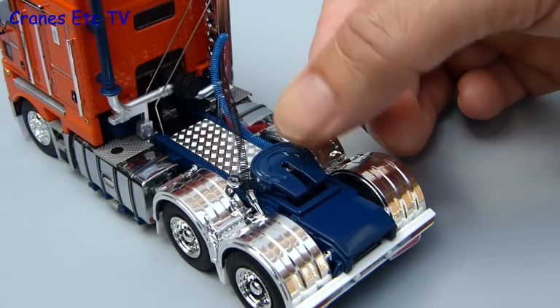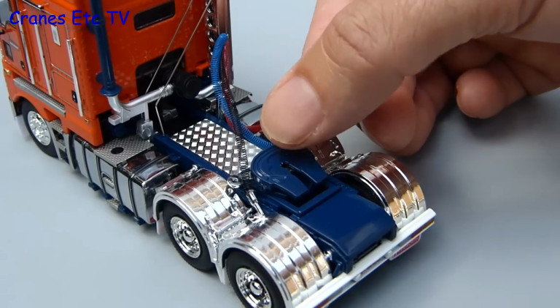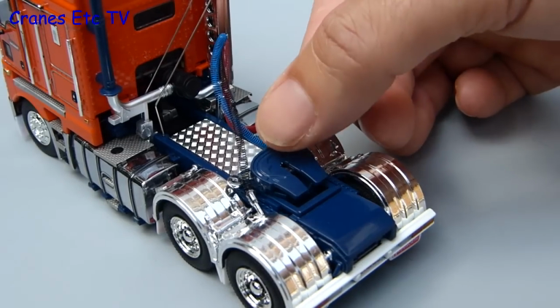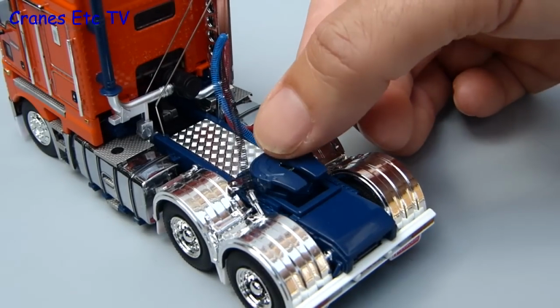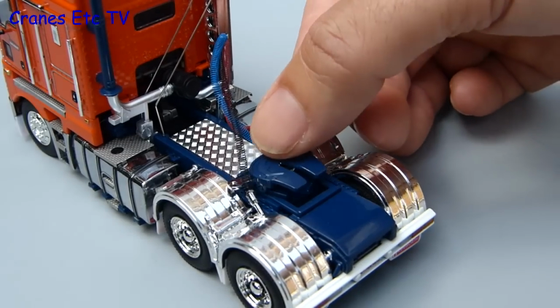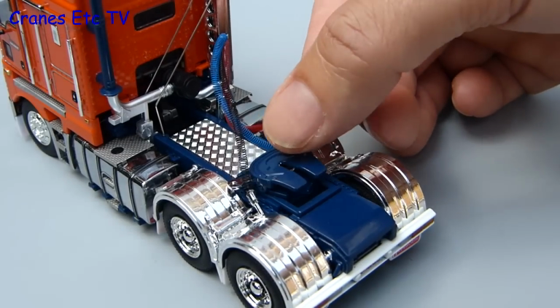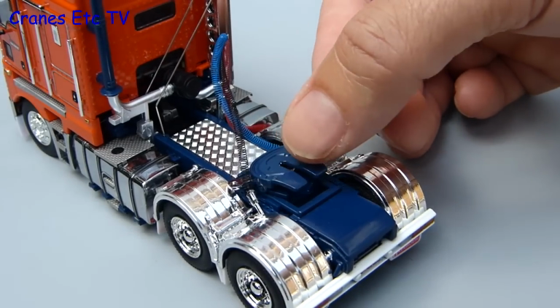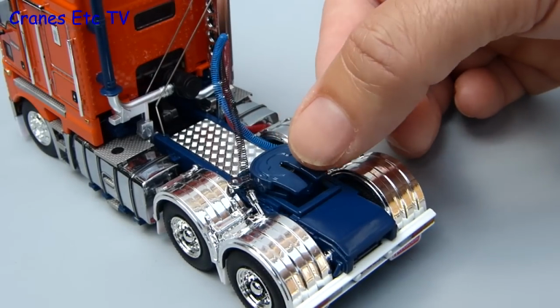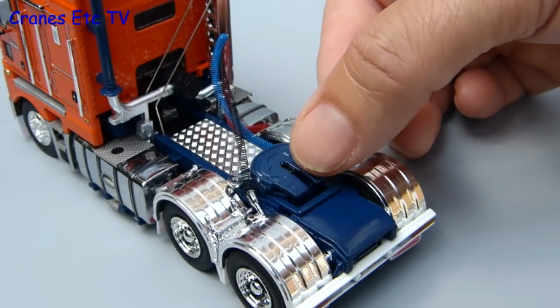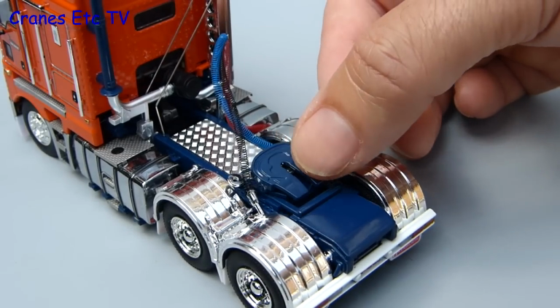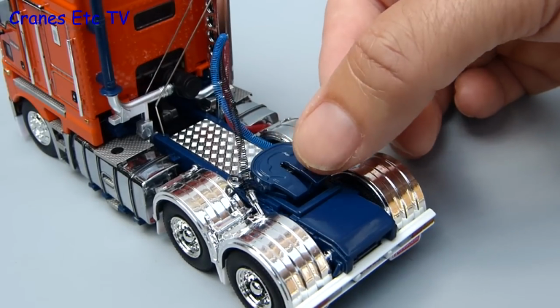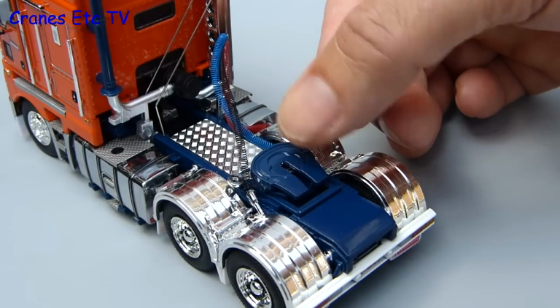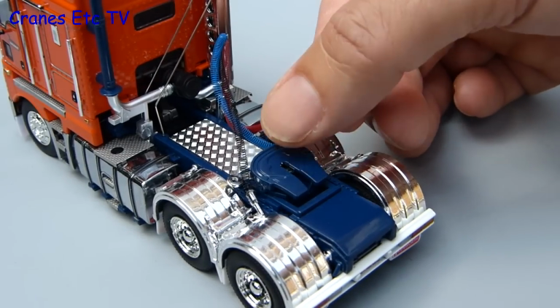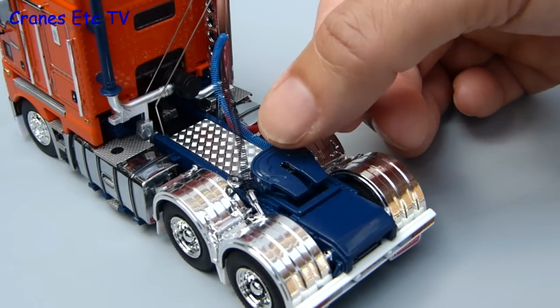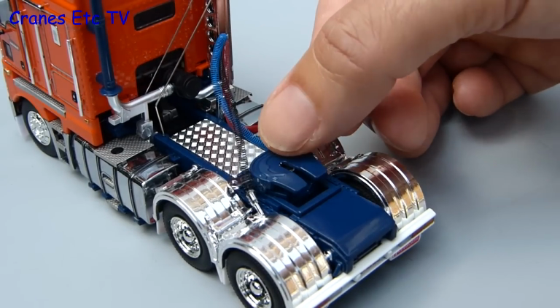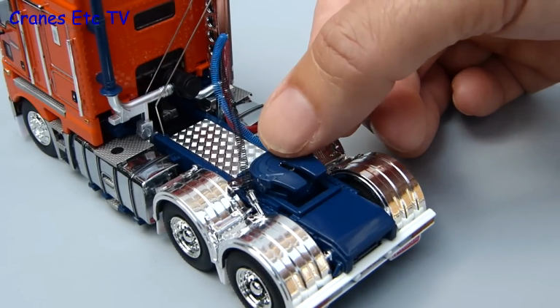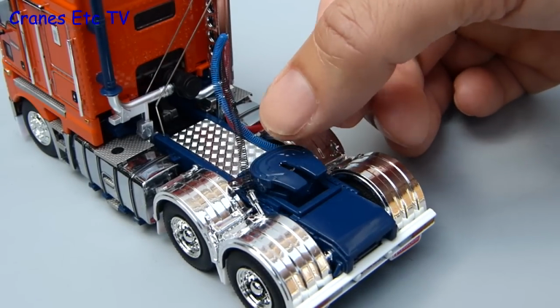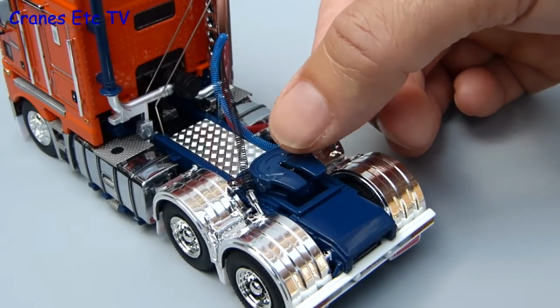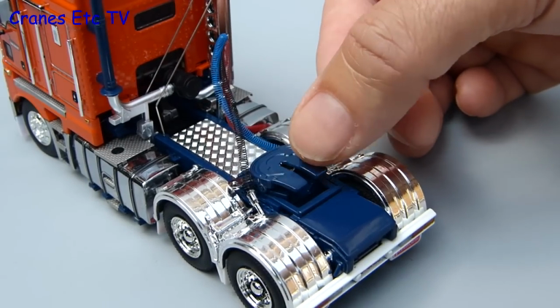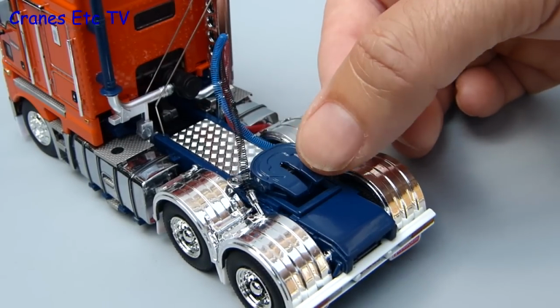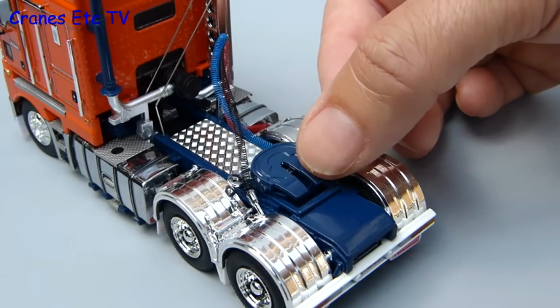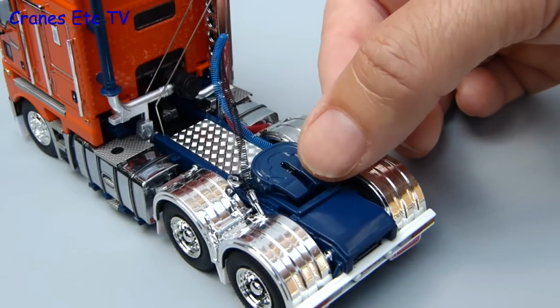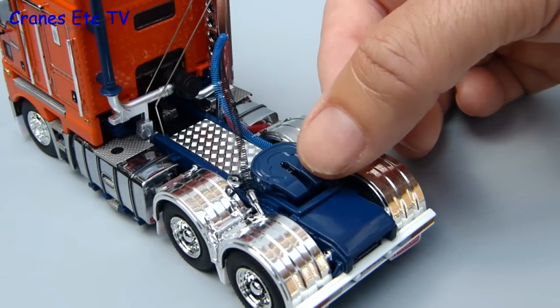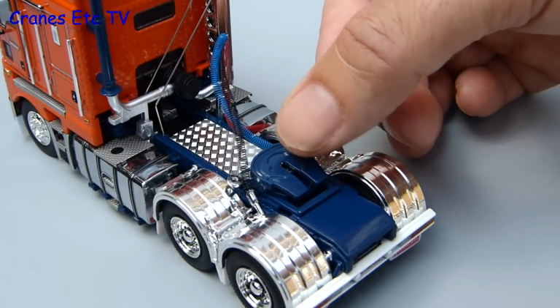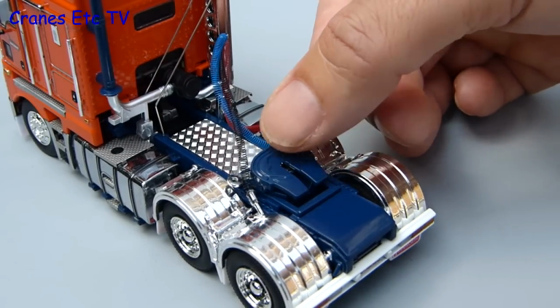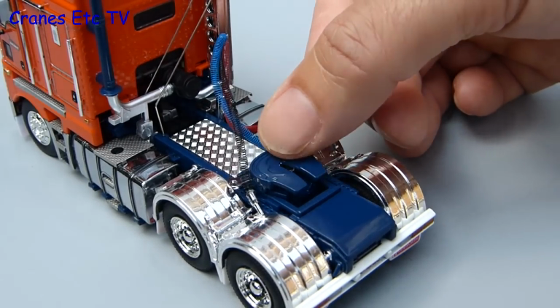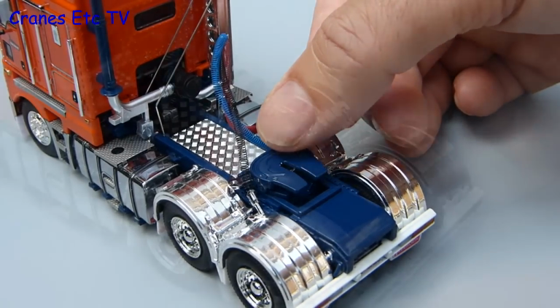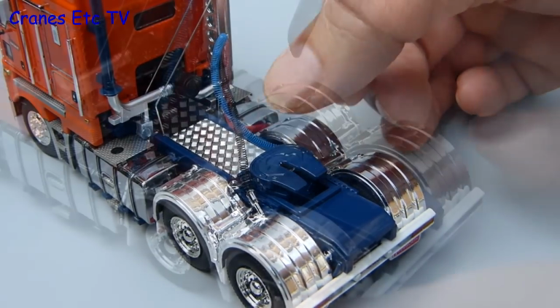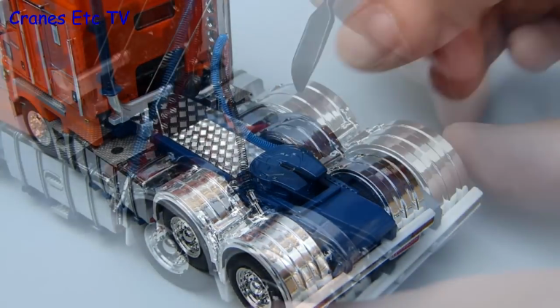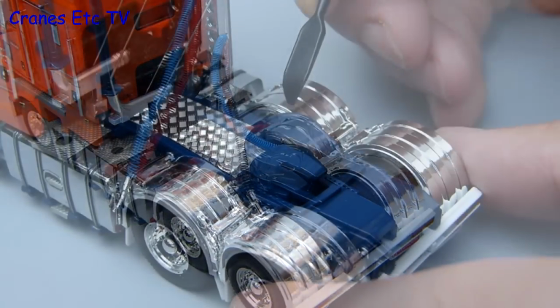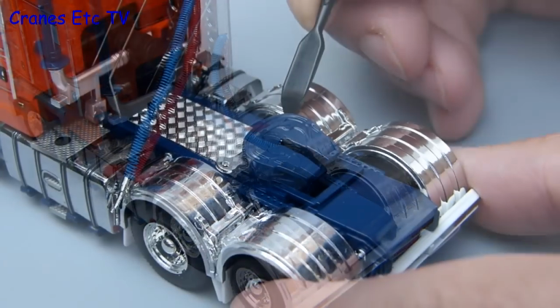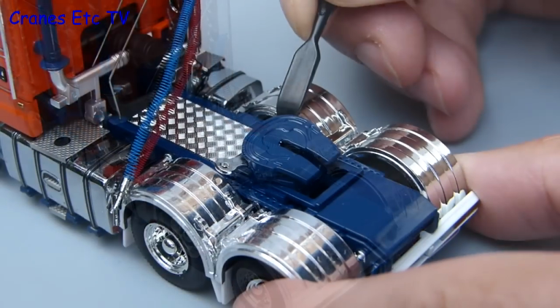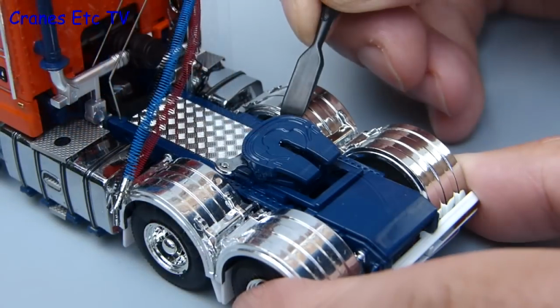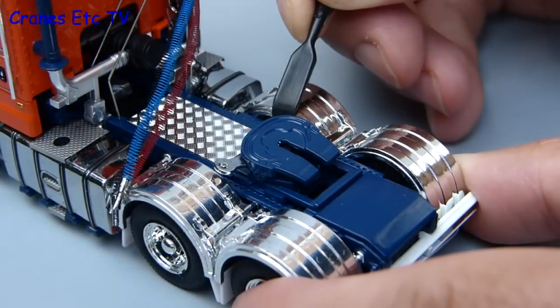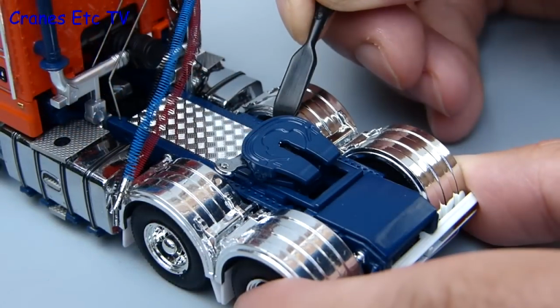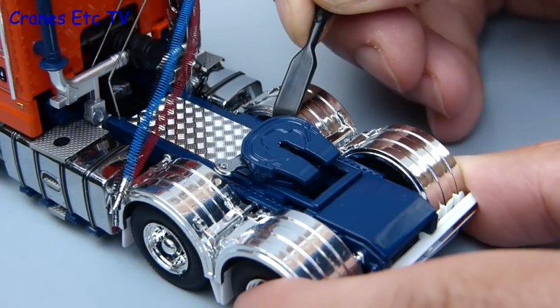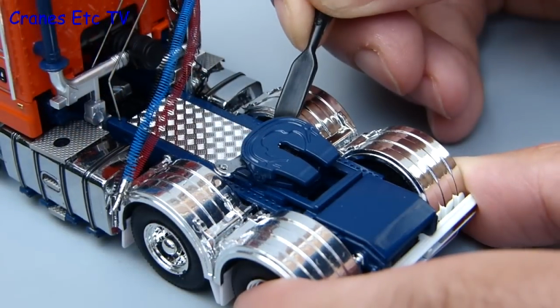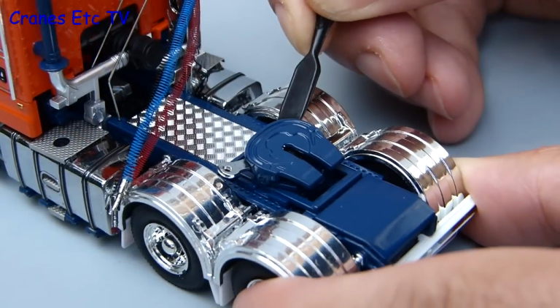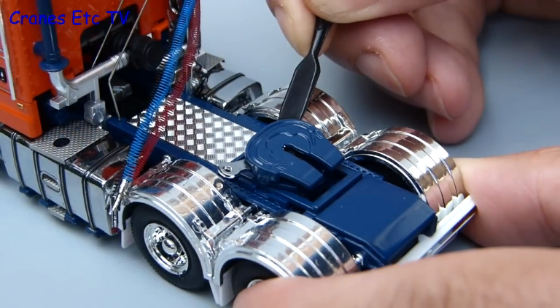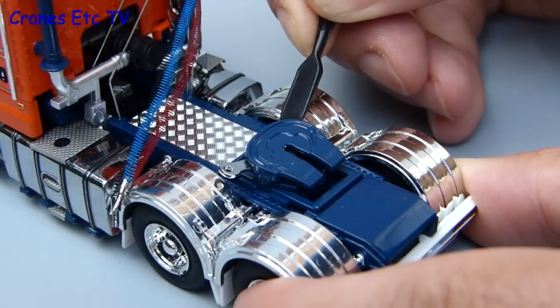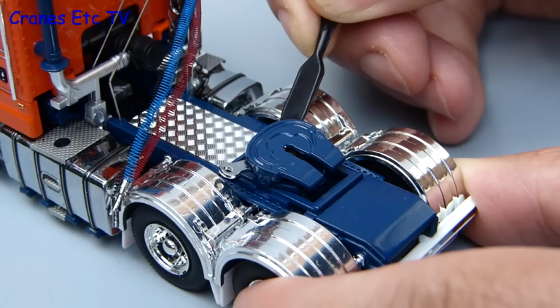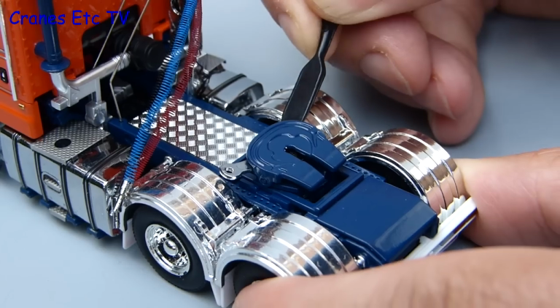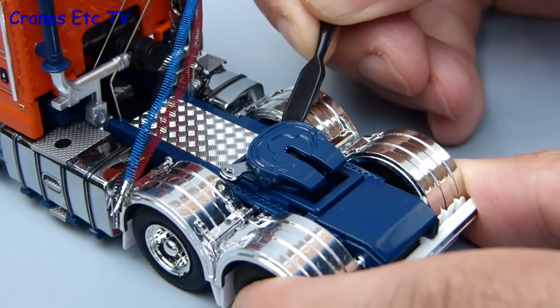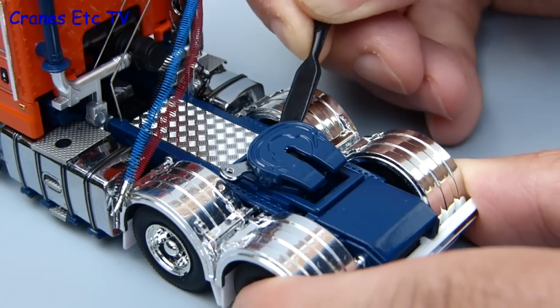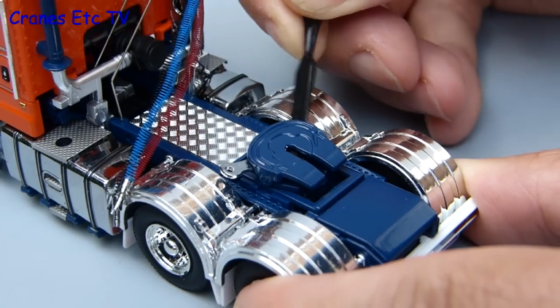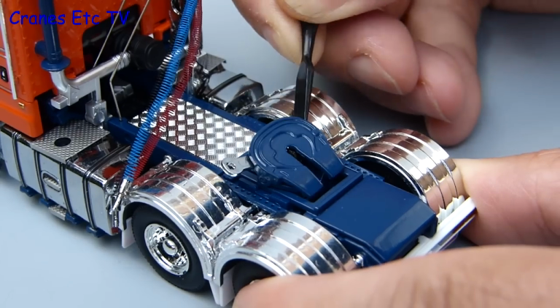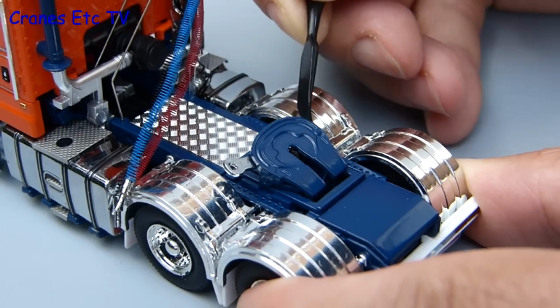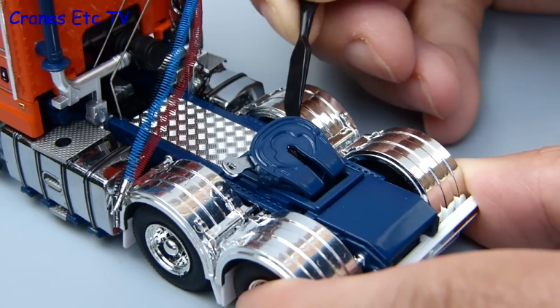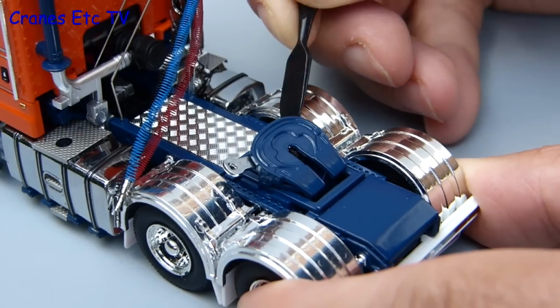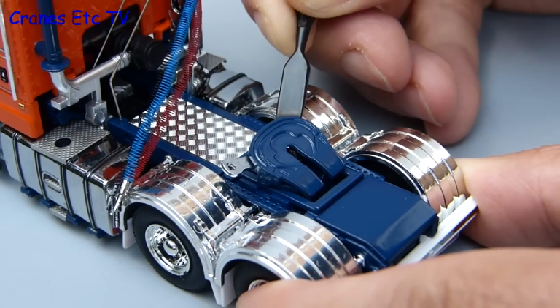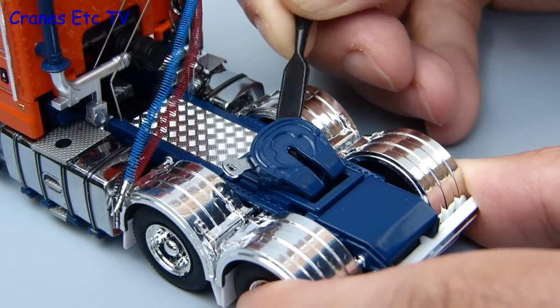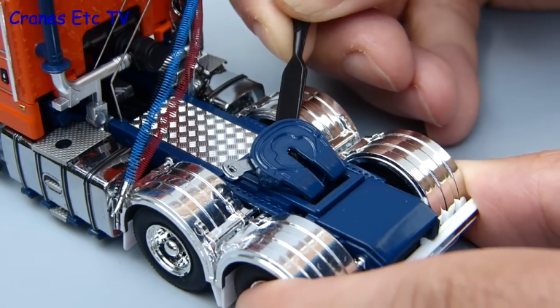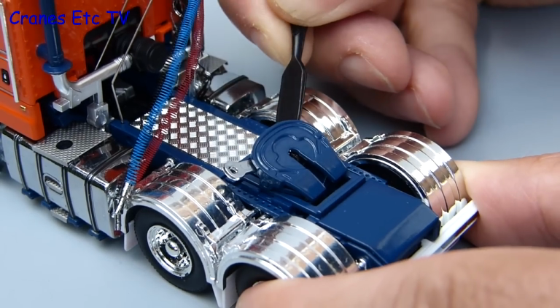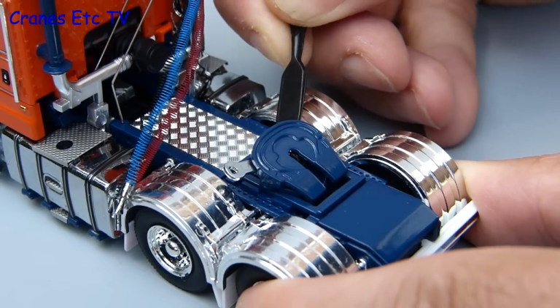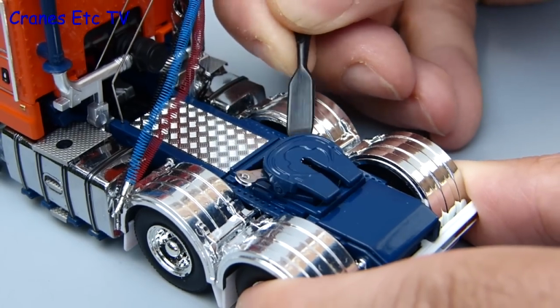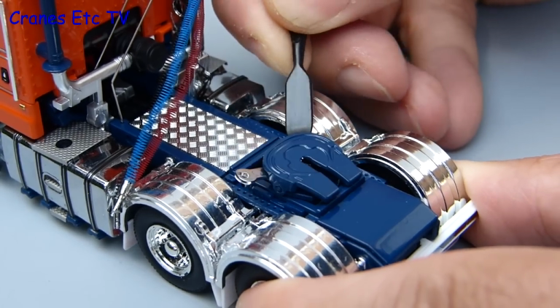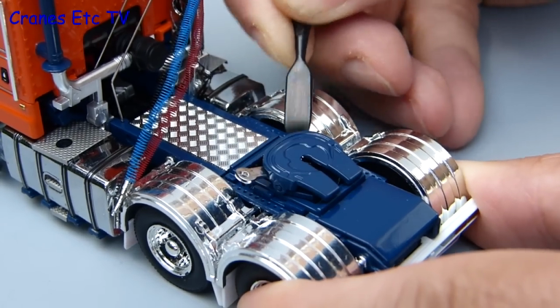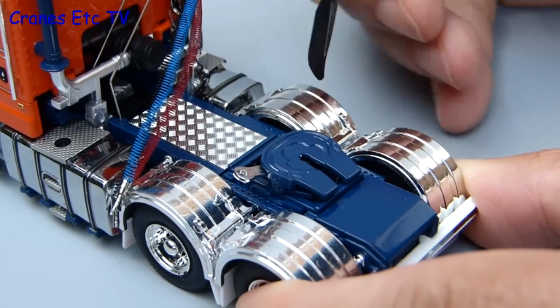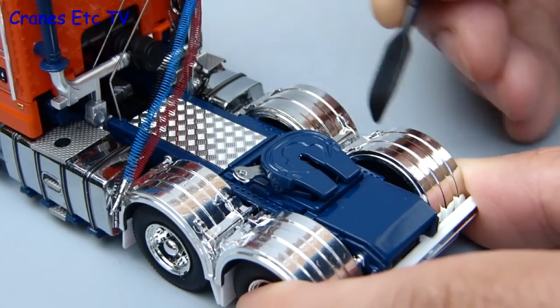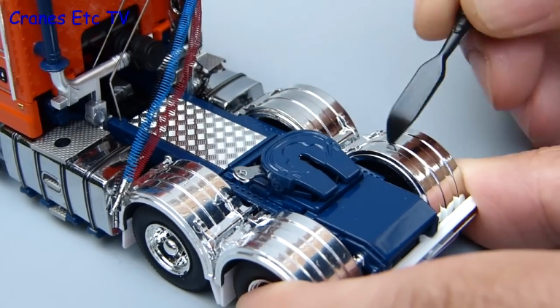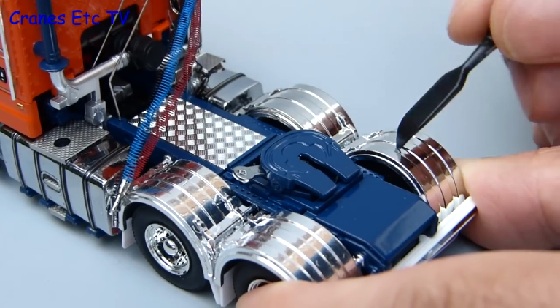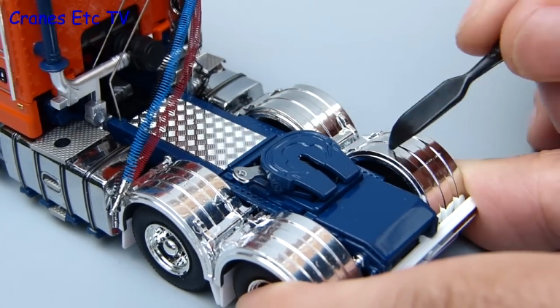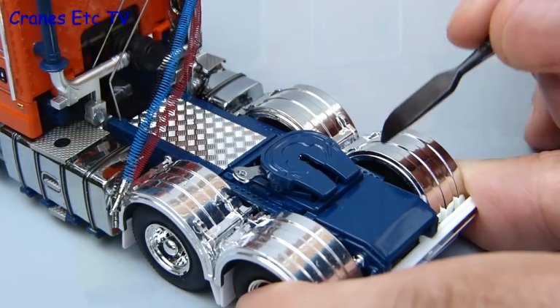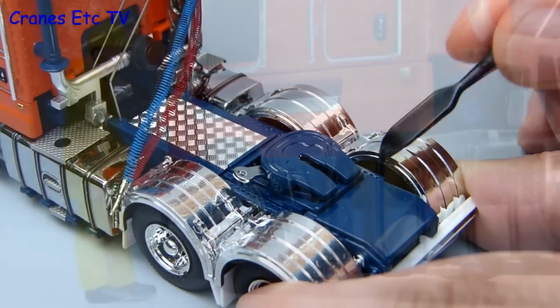The fifth wheel plate rotates forwards and backwards and is also adjustable in position longitudinally, although it does have quite a stiff mechanism.